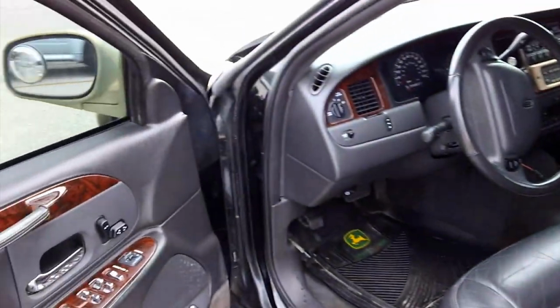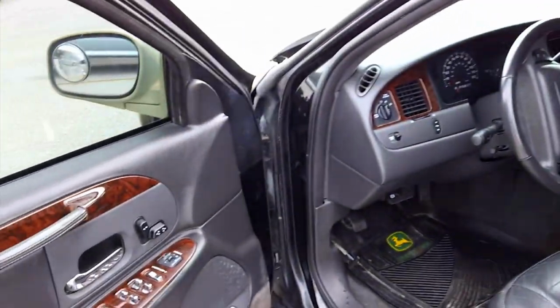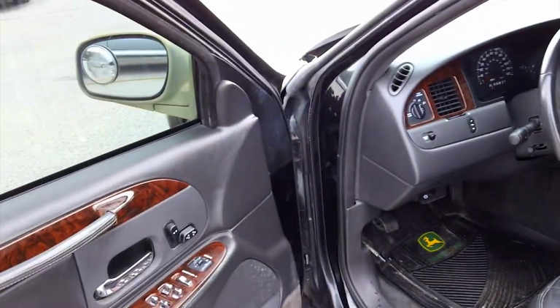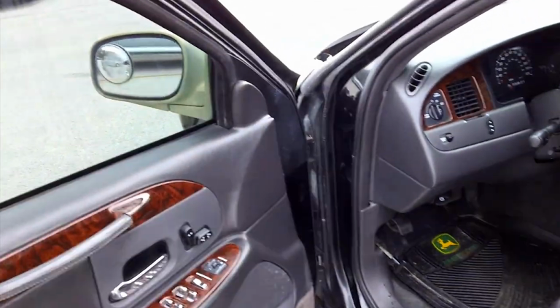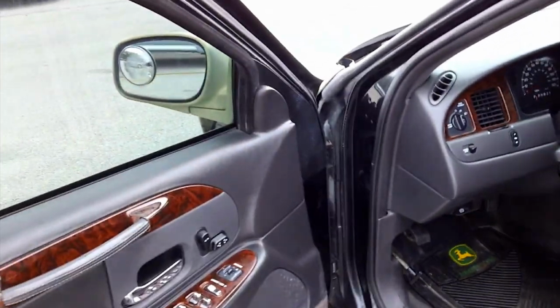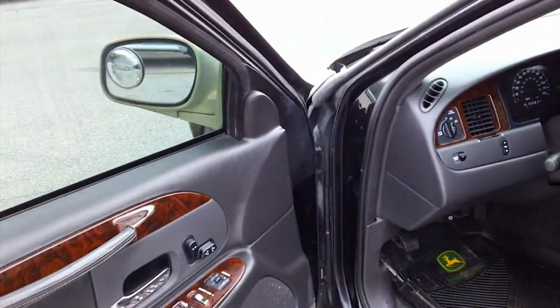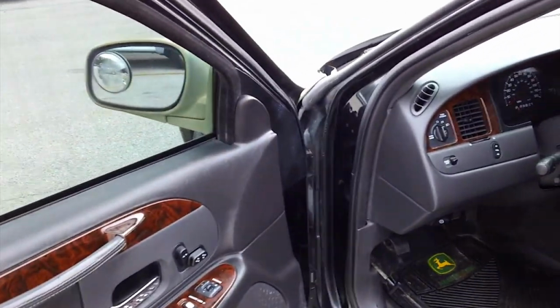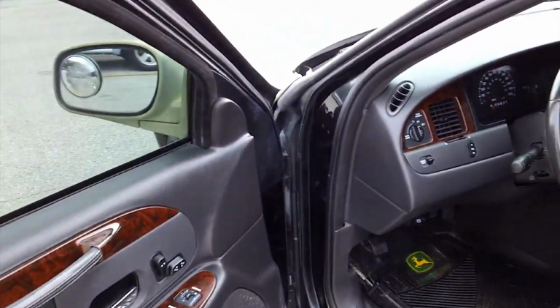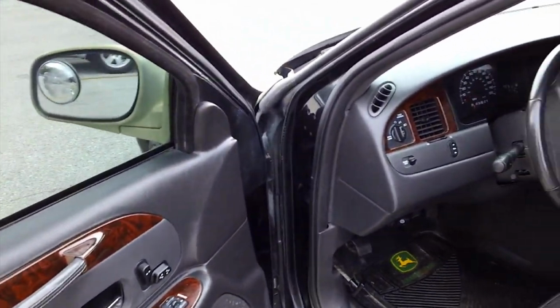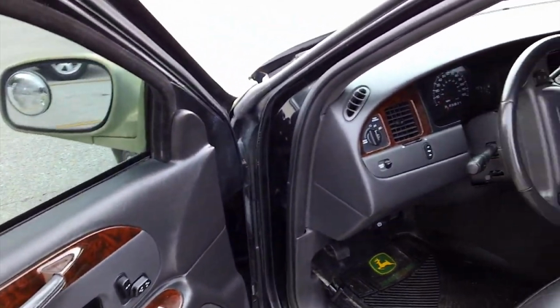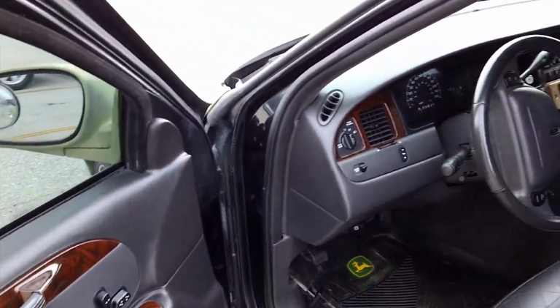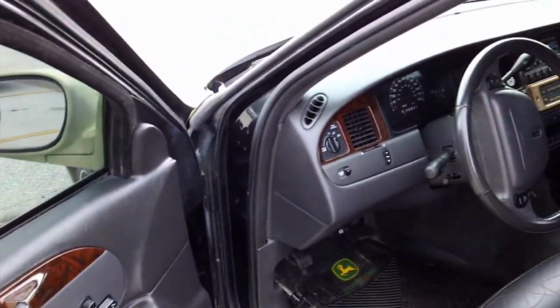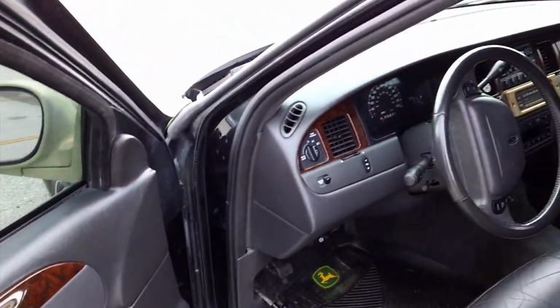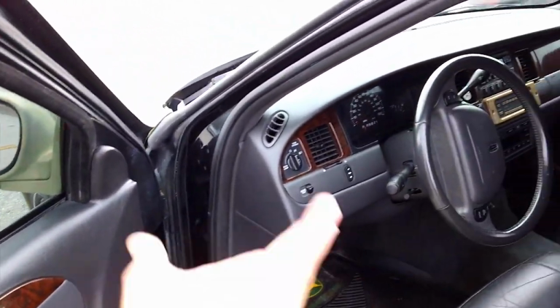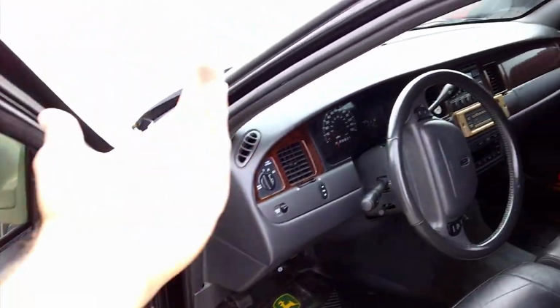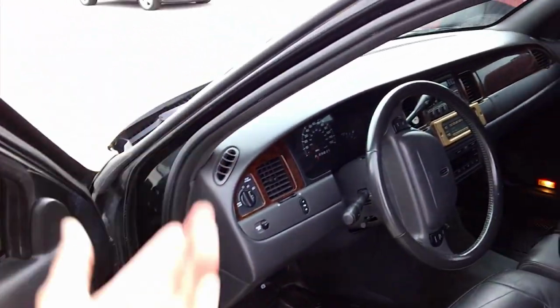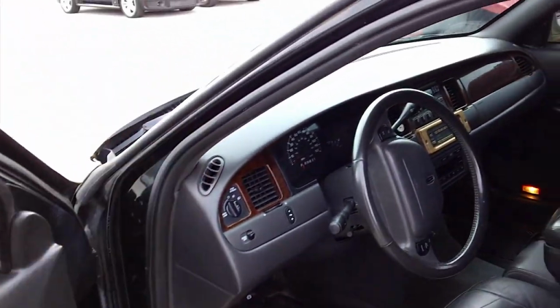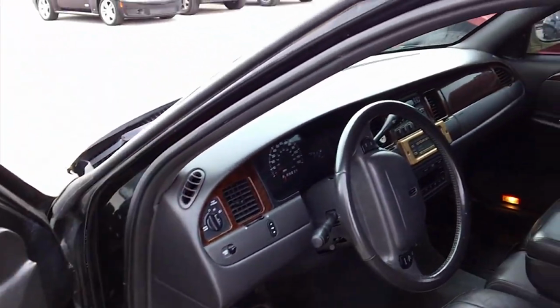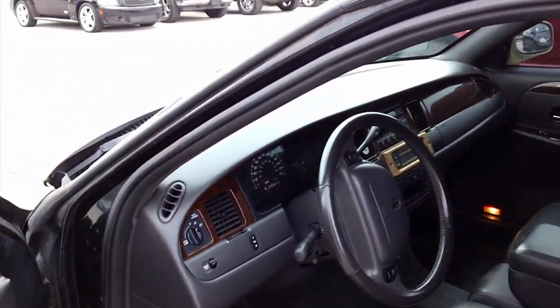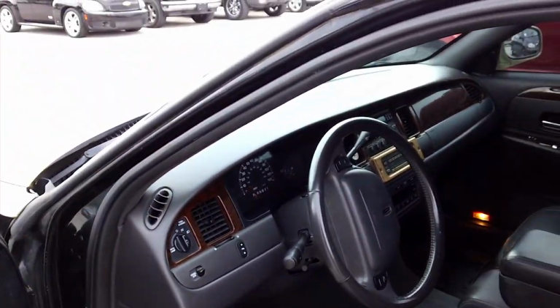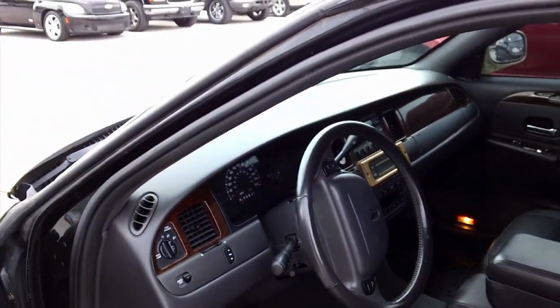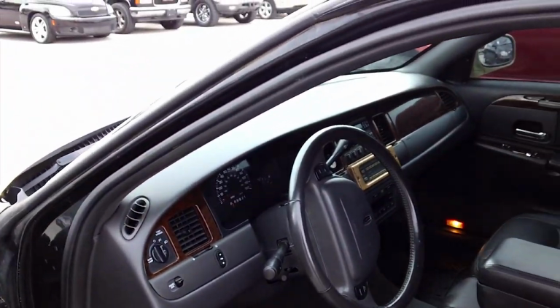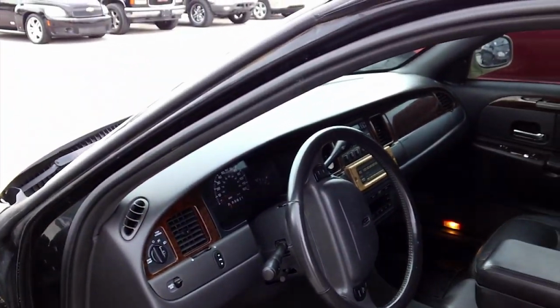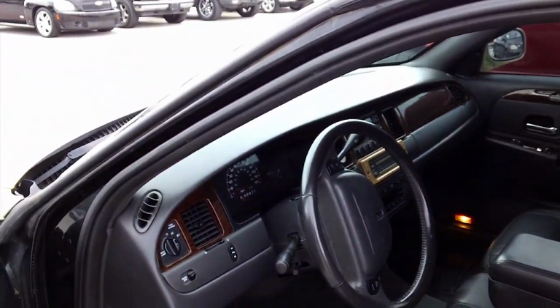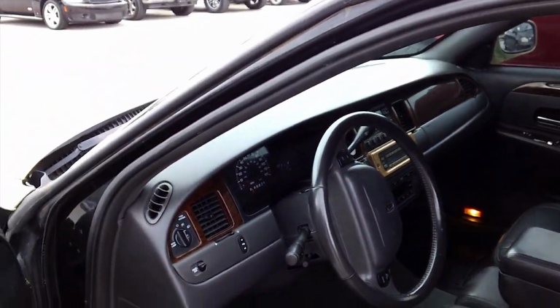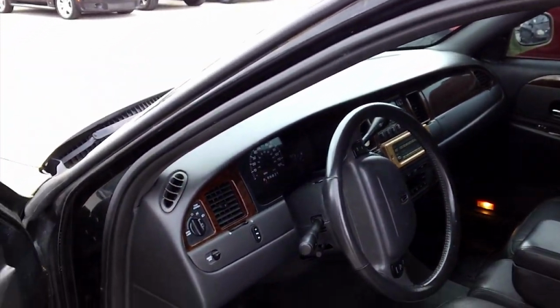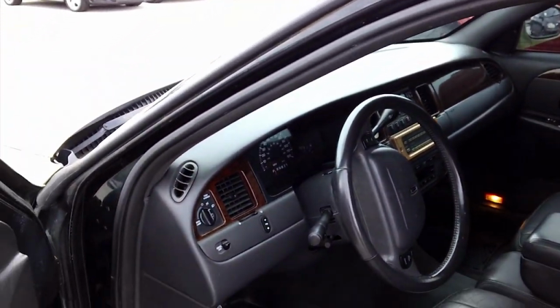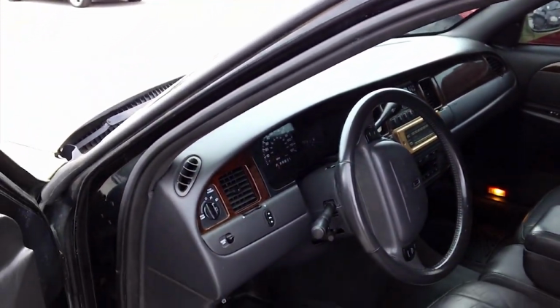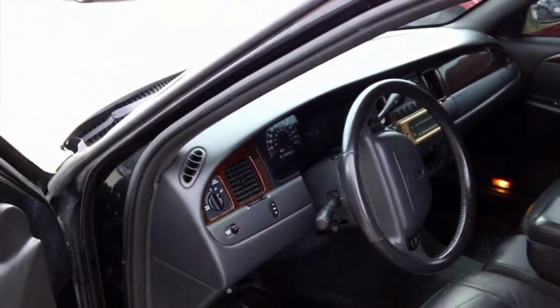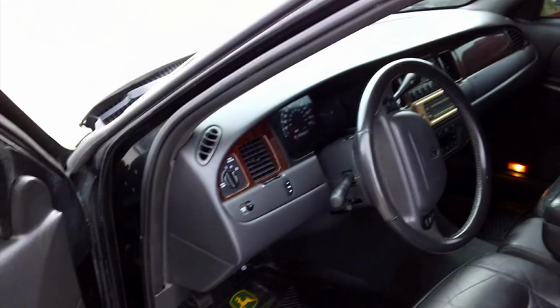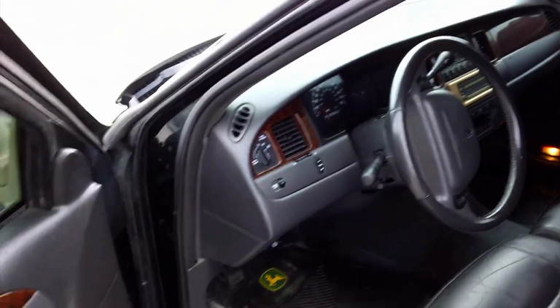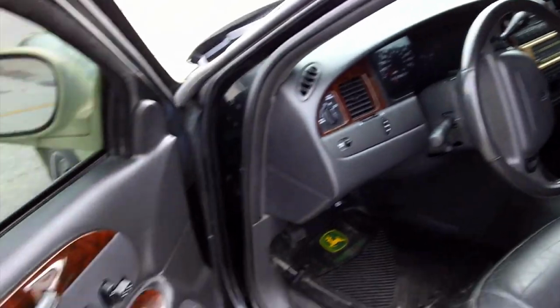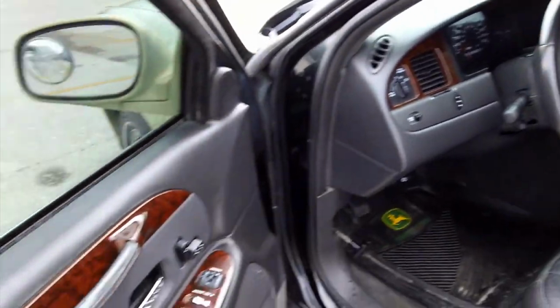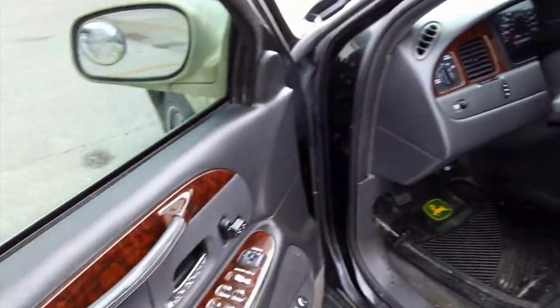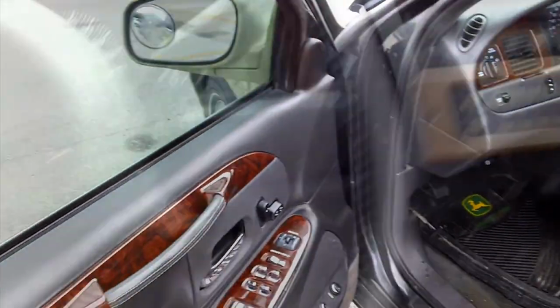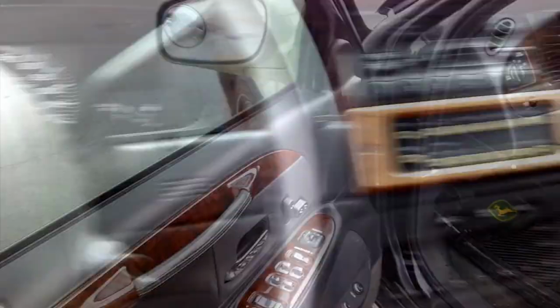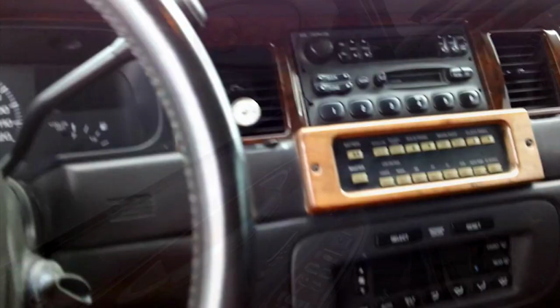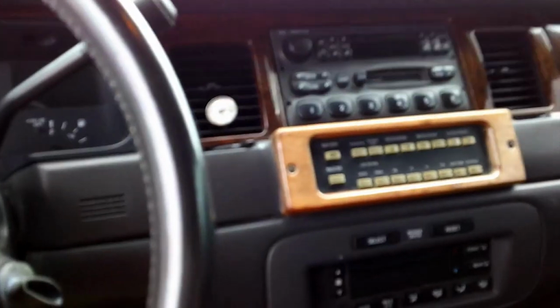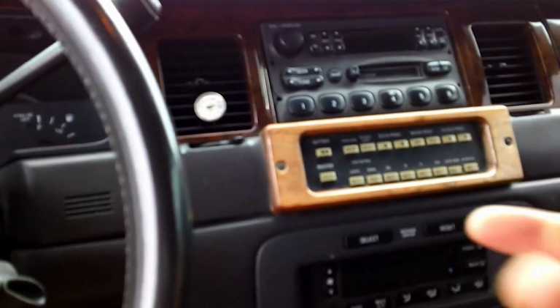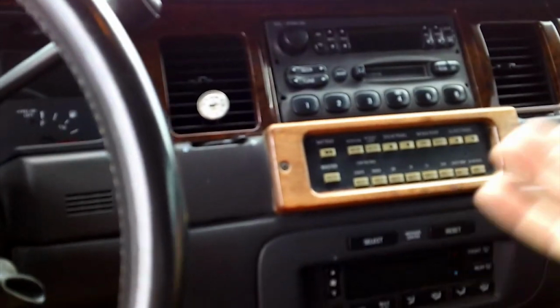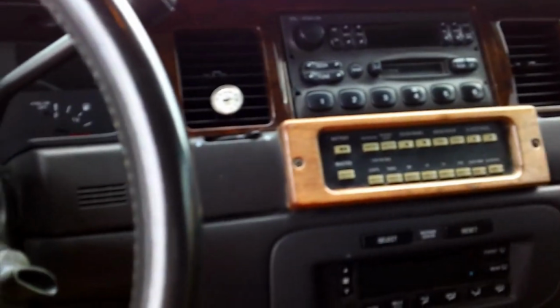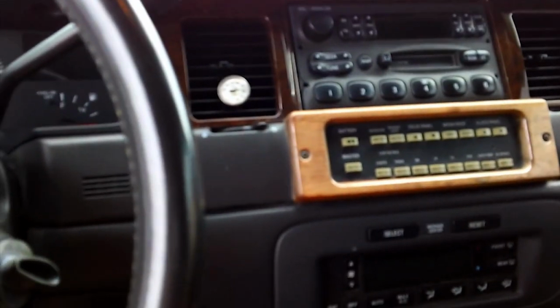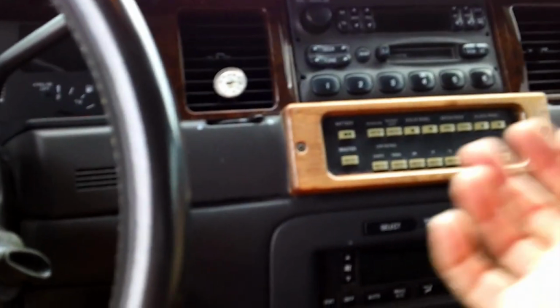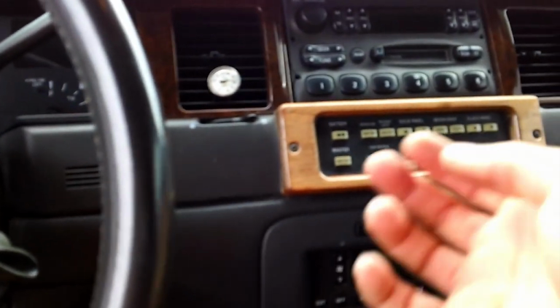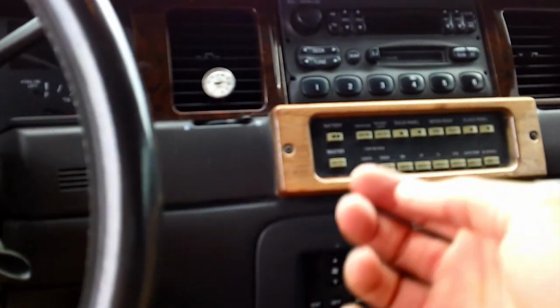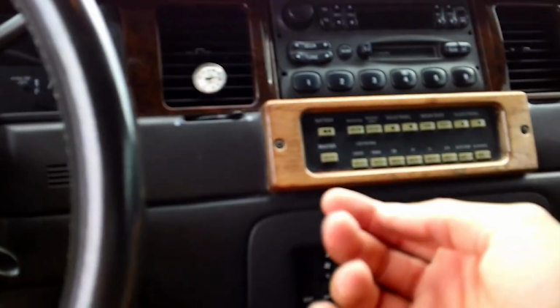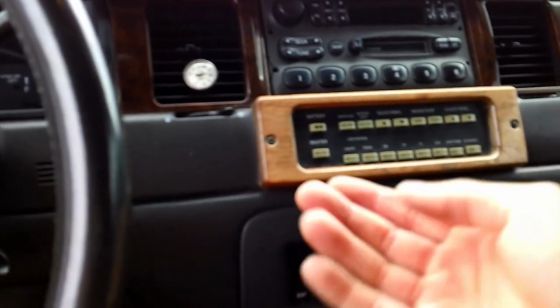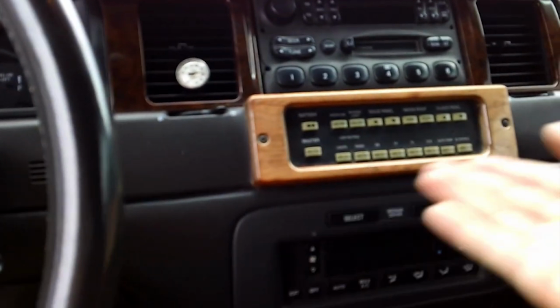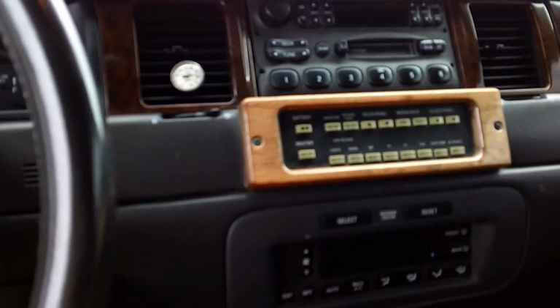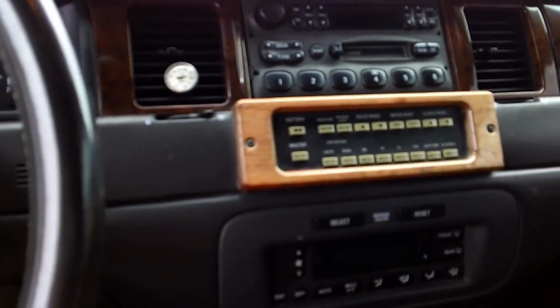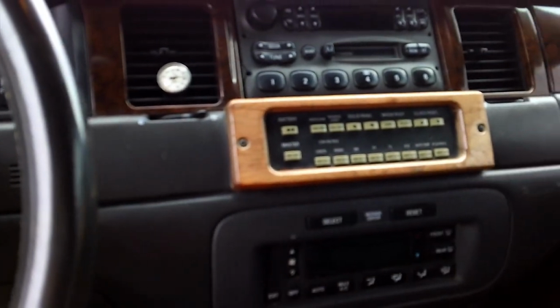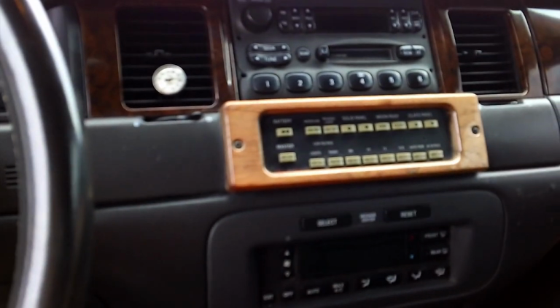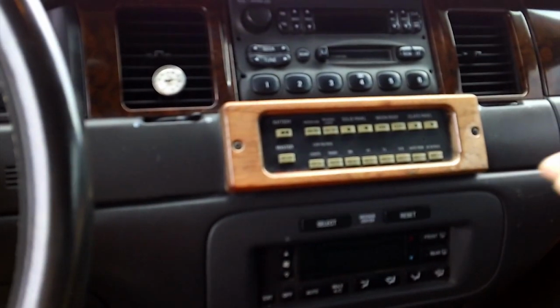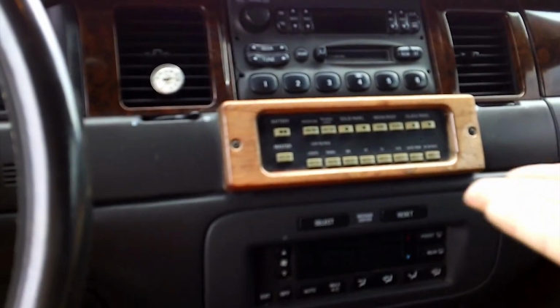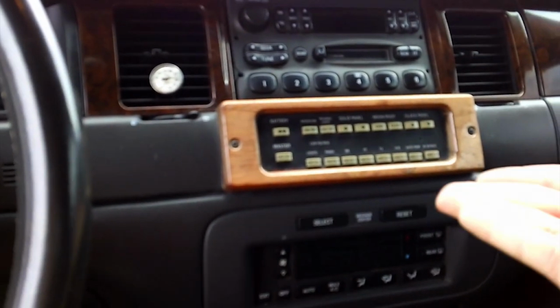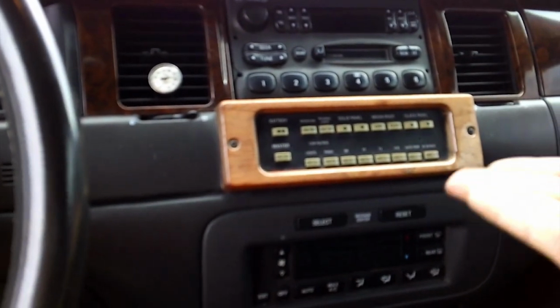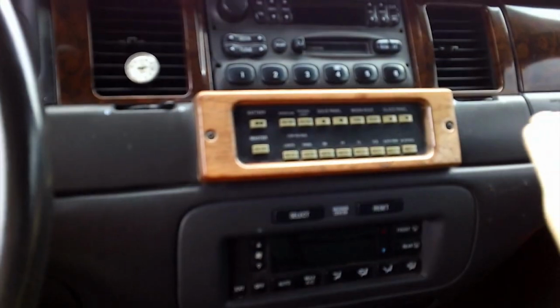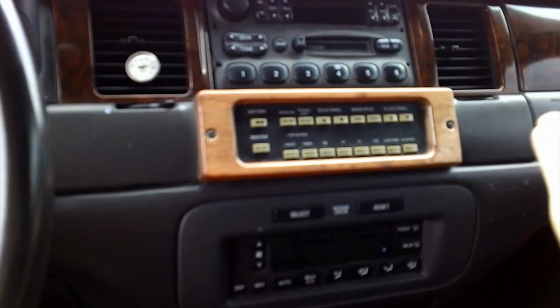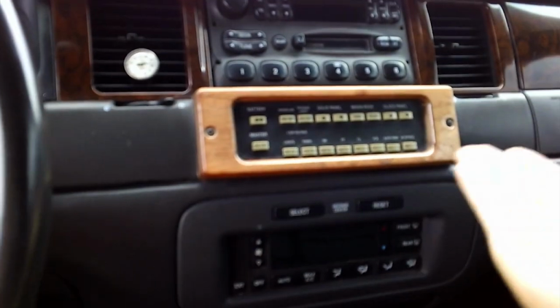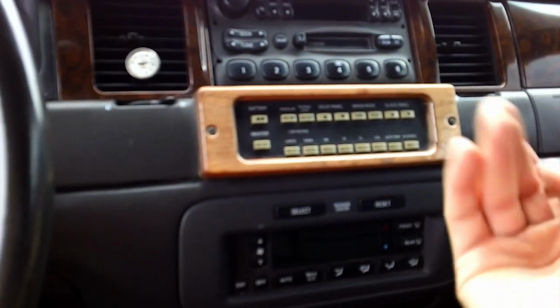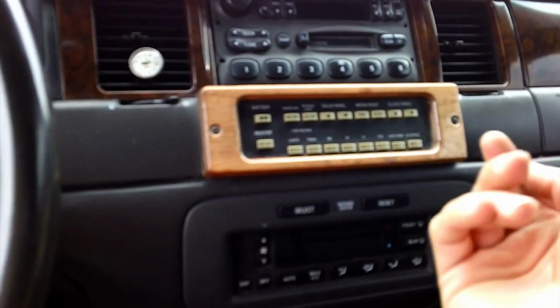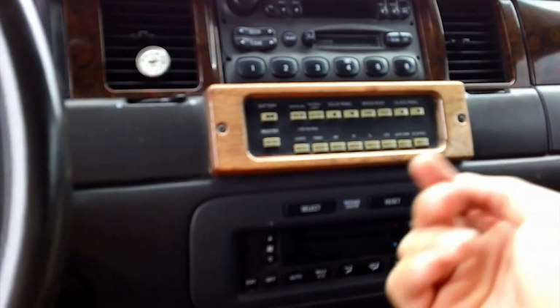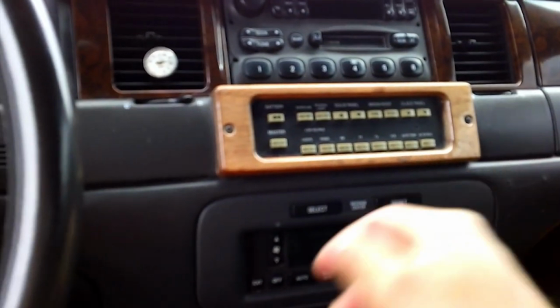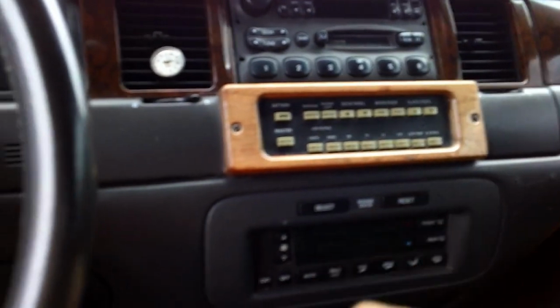And again, traditional Lincoln Town Car in the front too. Just look at all those controls here for the partition, moonroof, and everything.